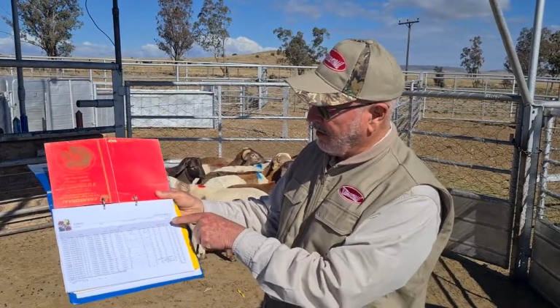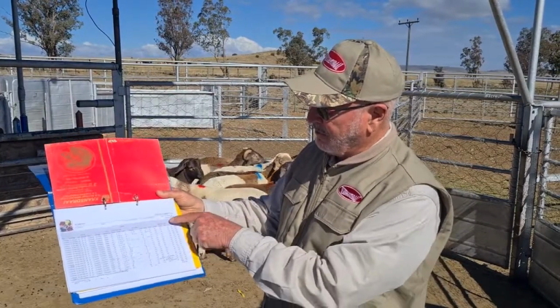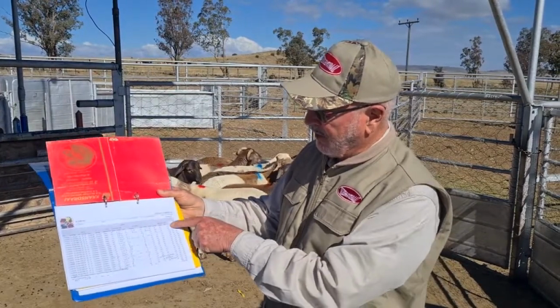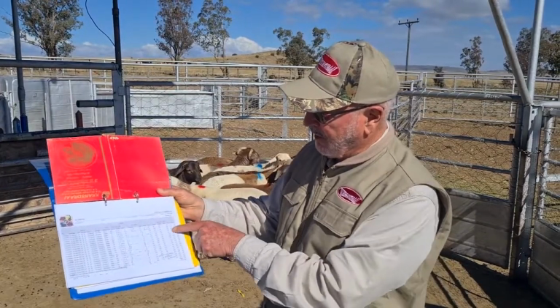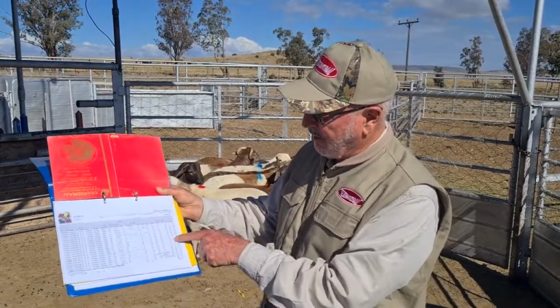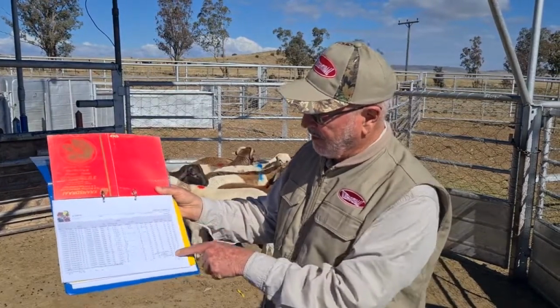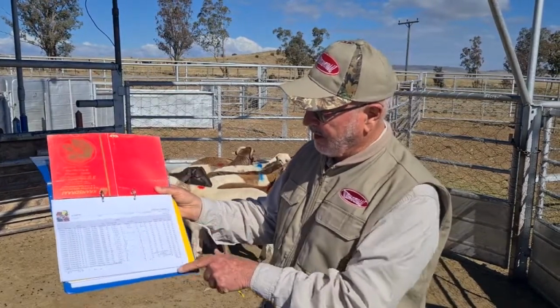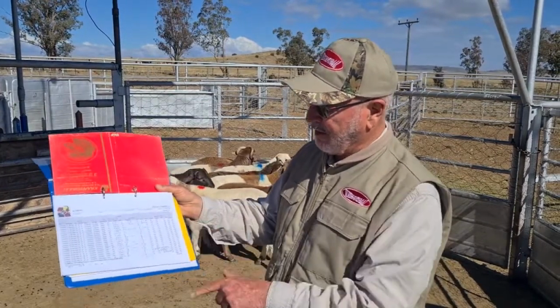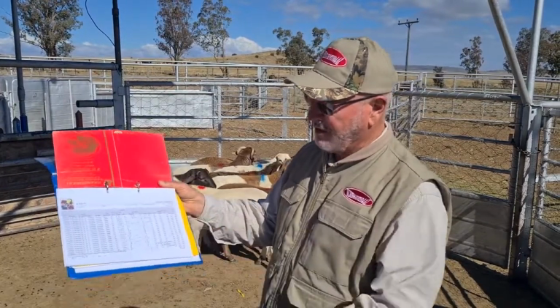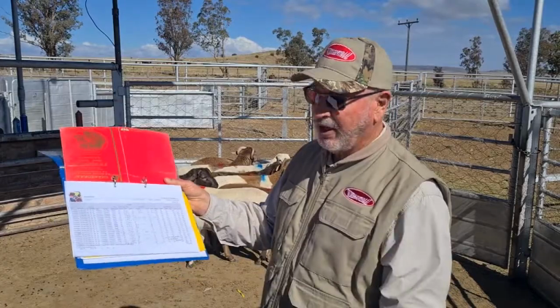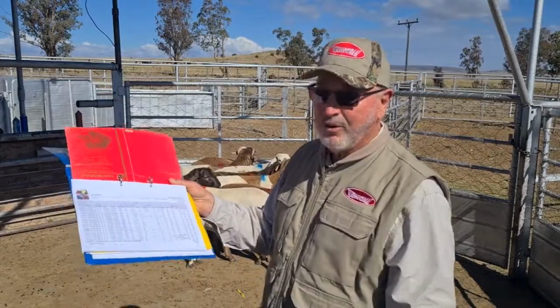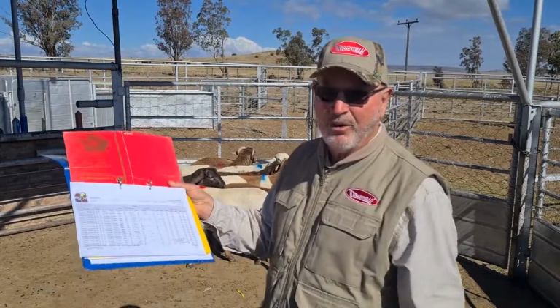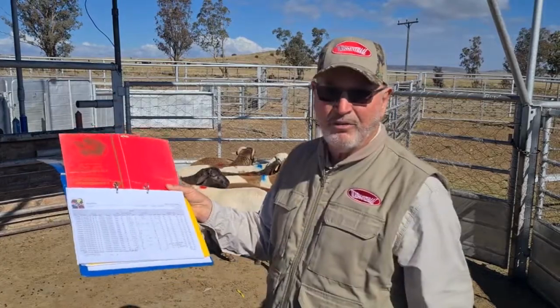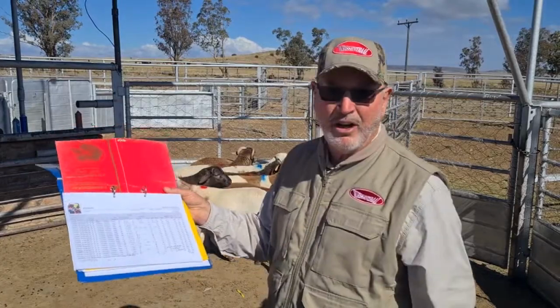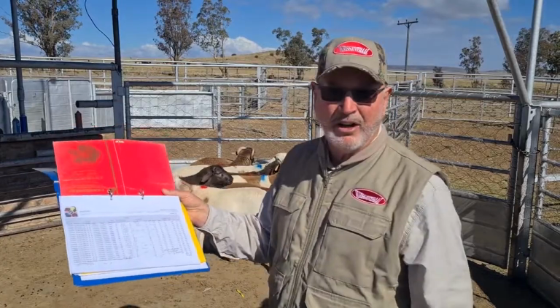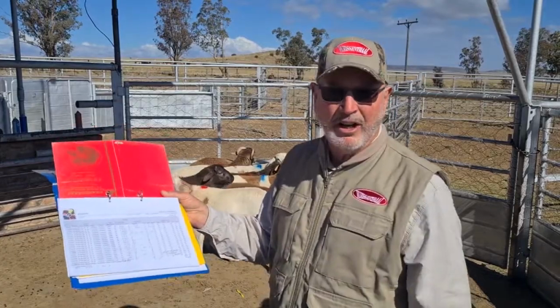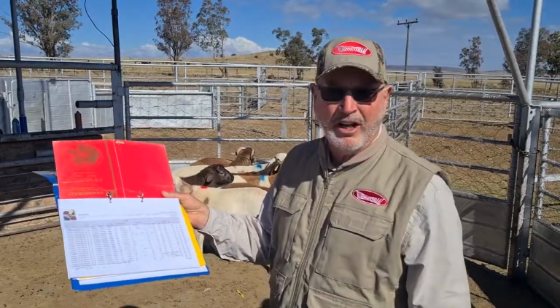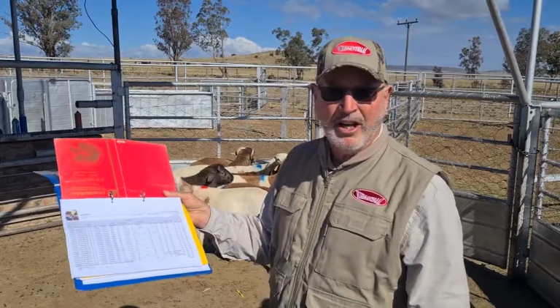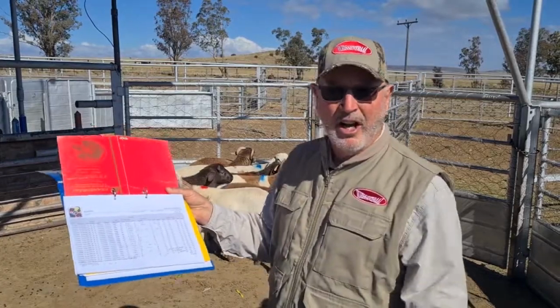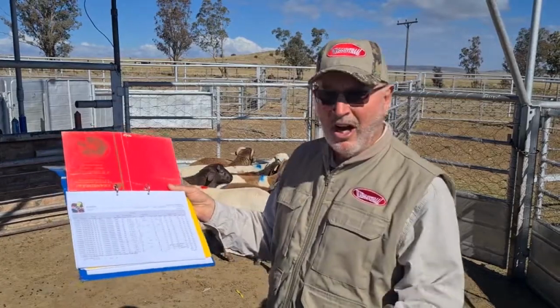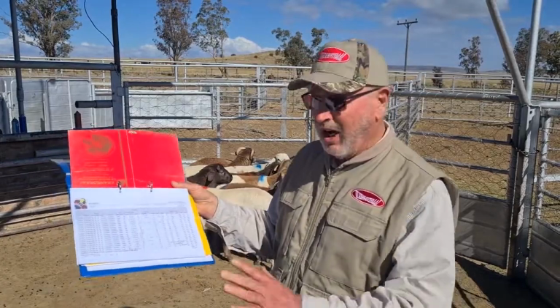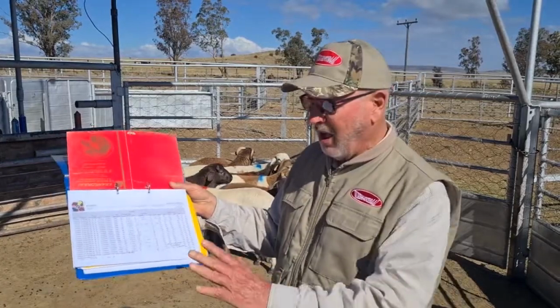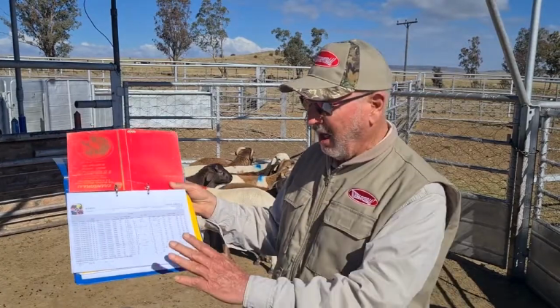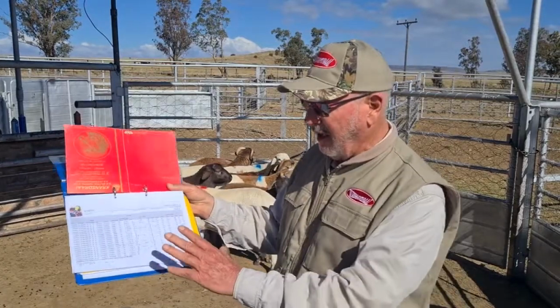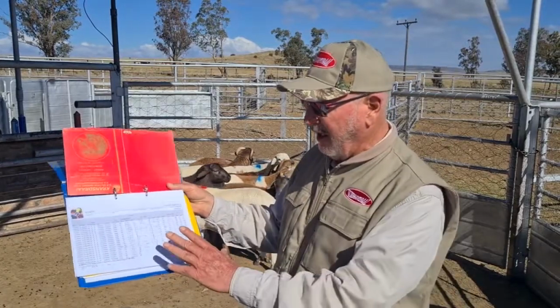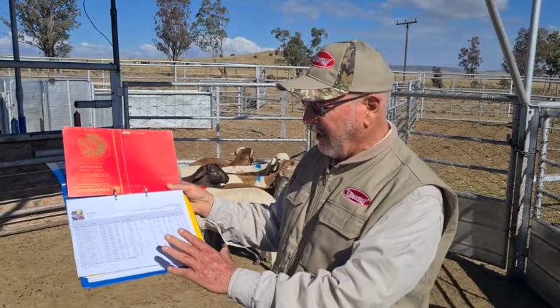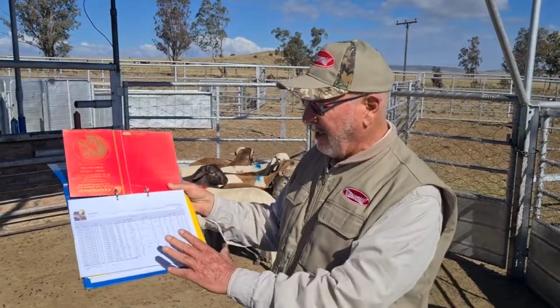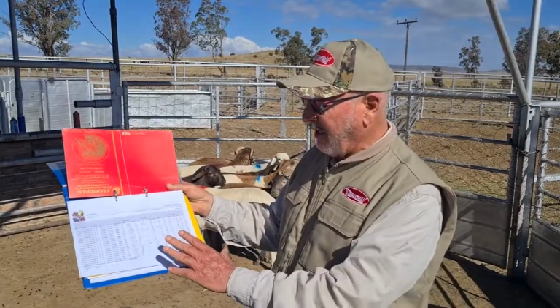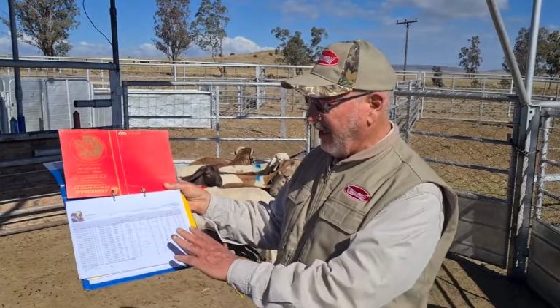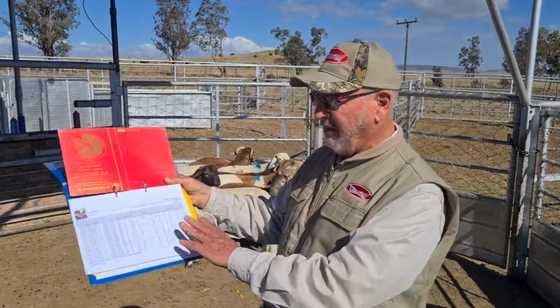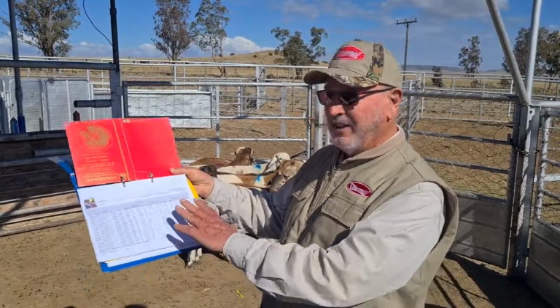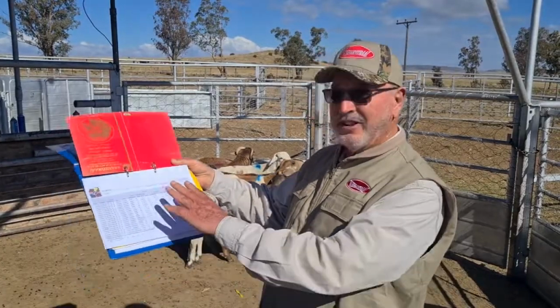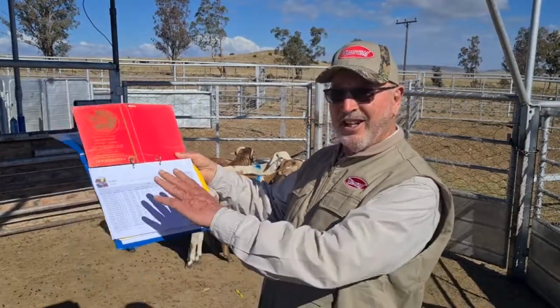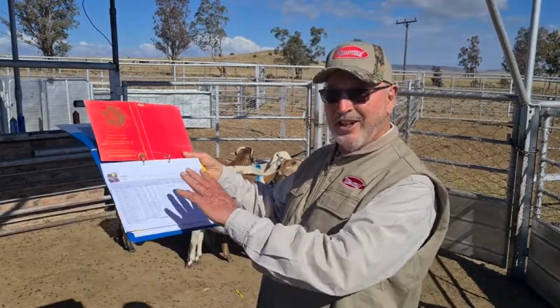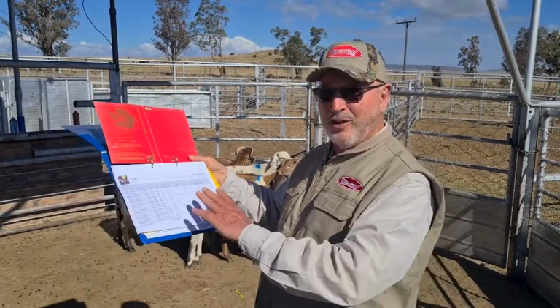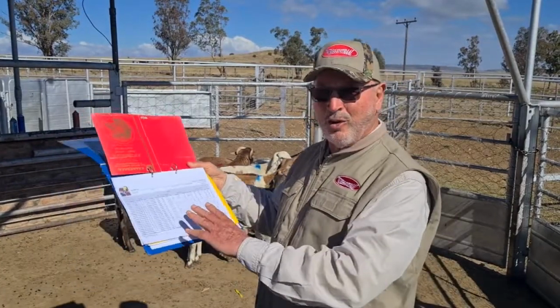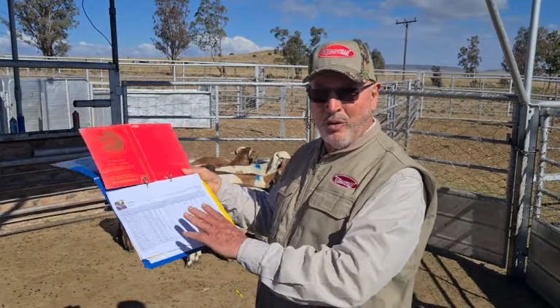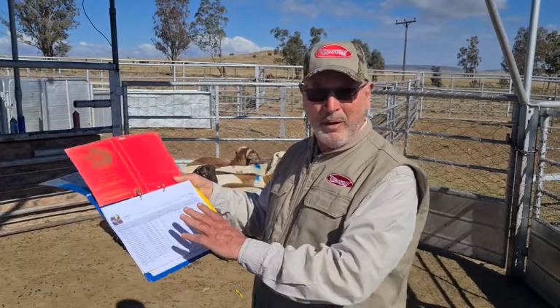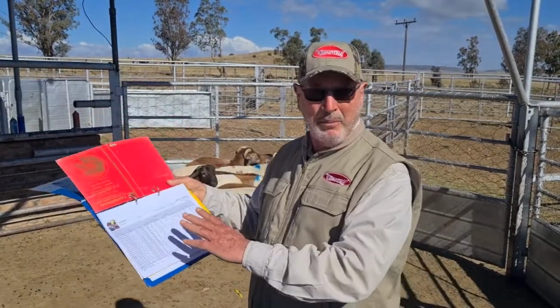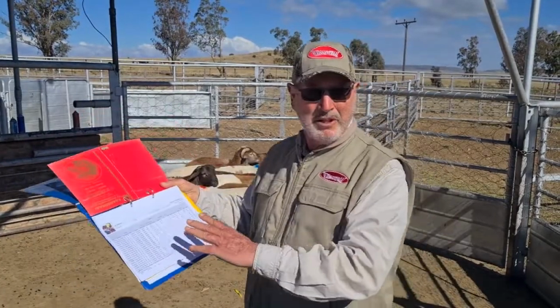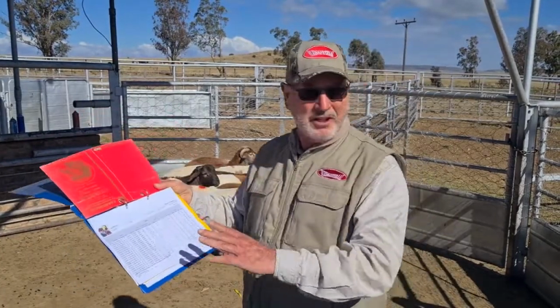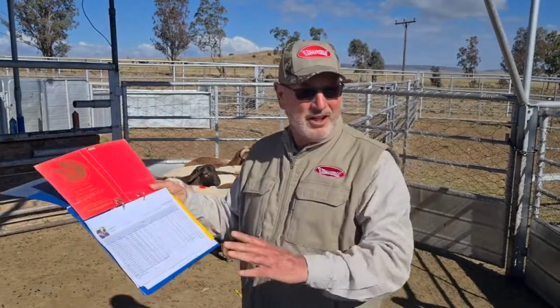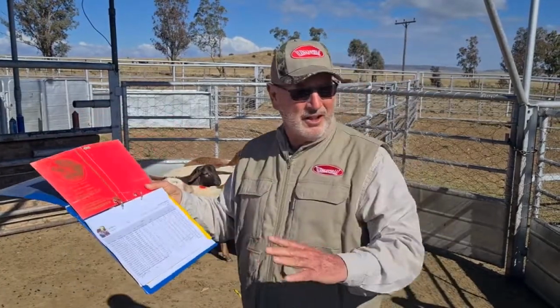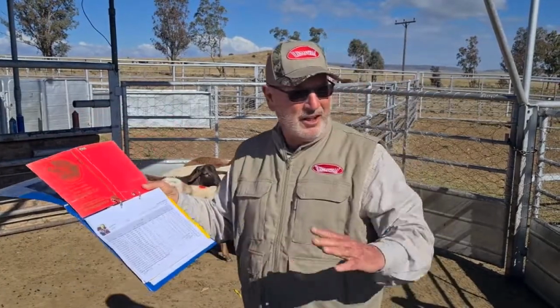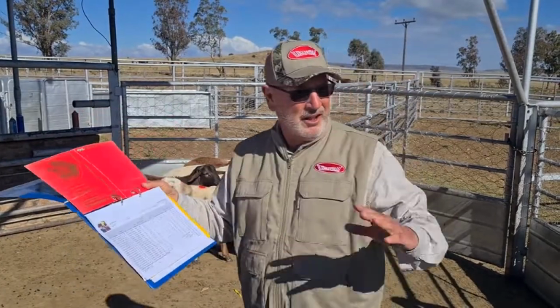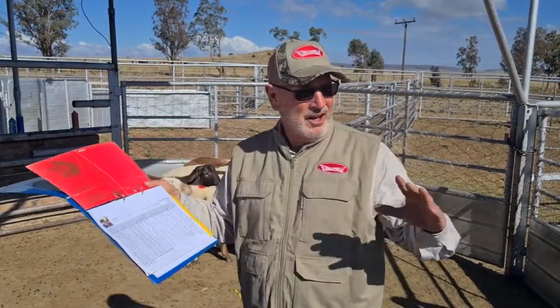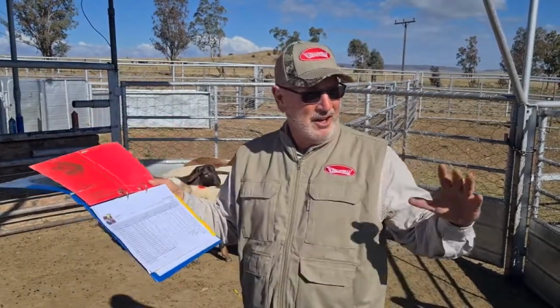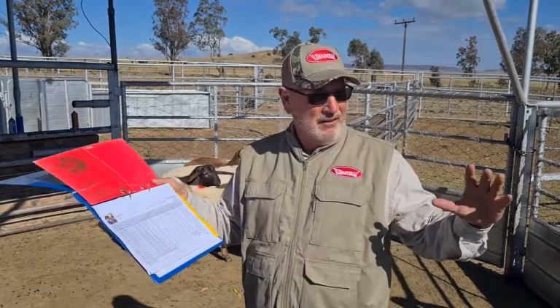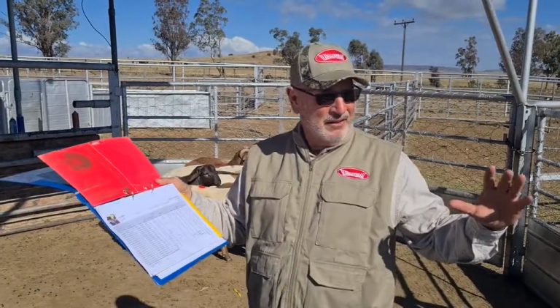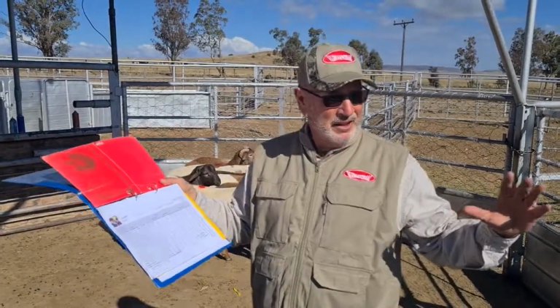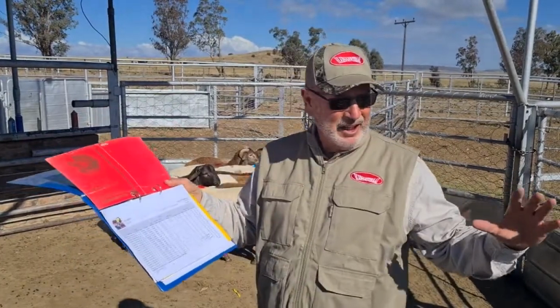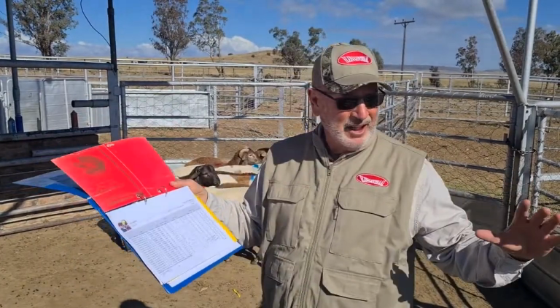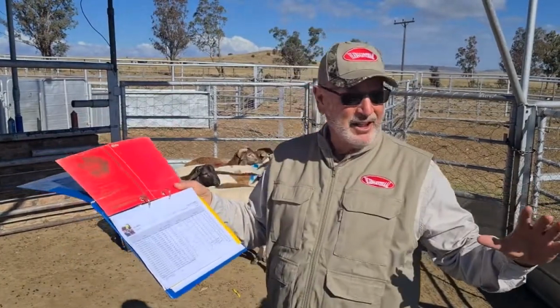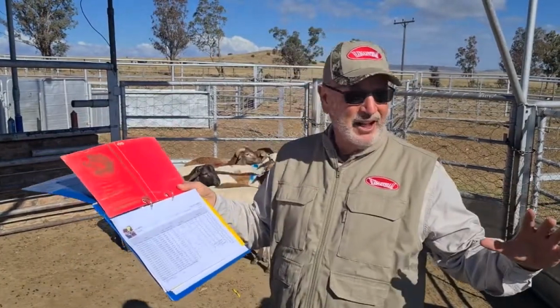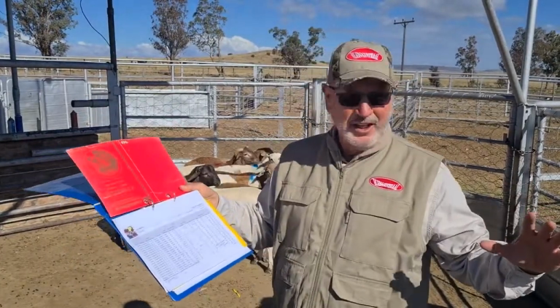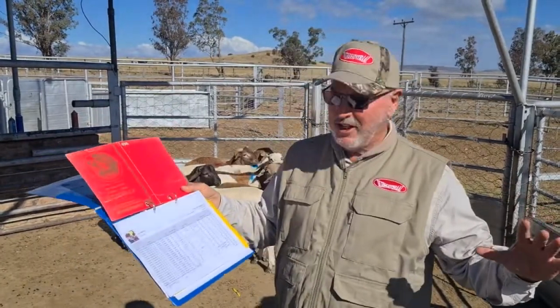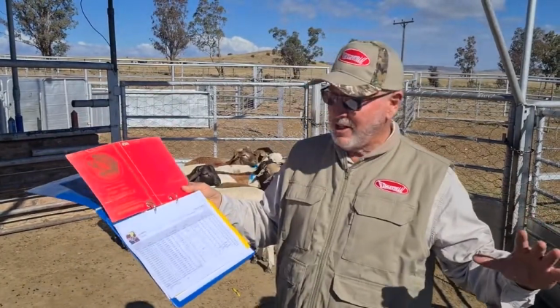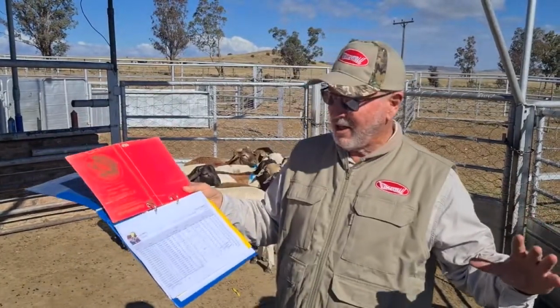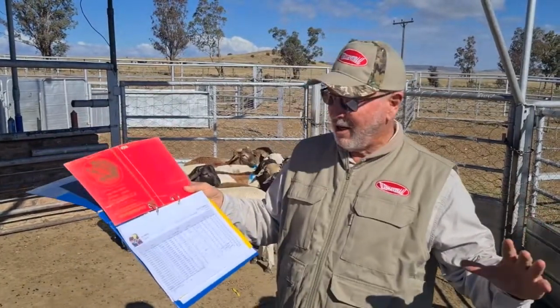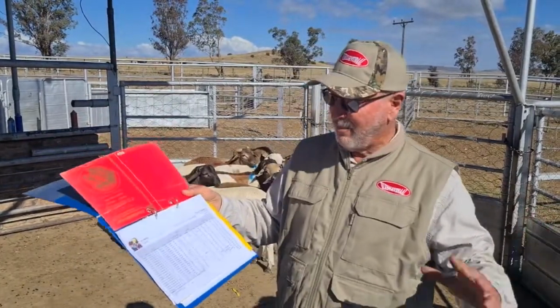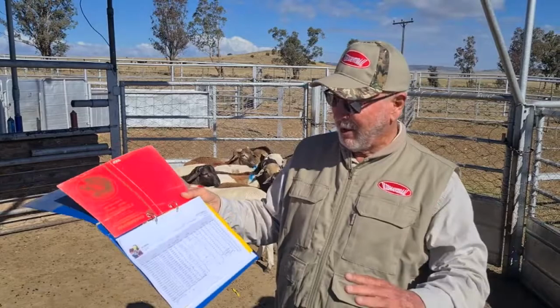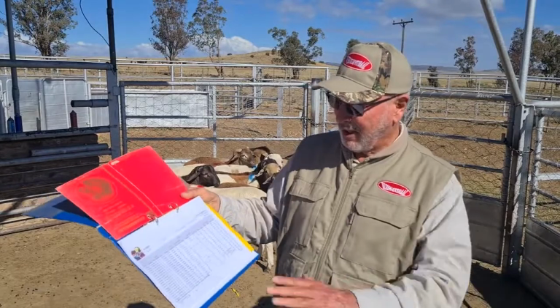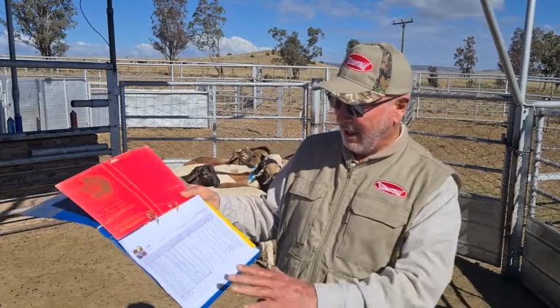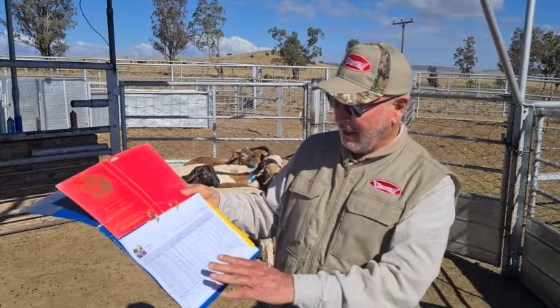There is a fertility value, there is a growth value. All of these data are at my disposal when I look at these sheep.